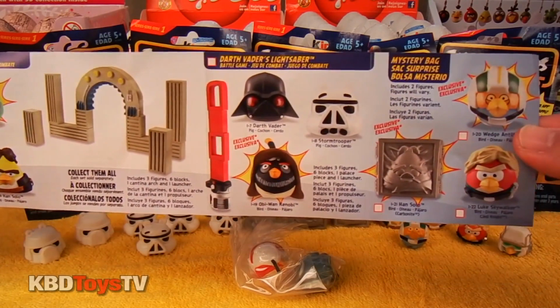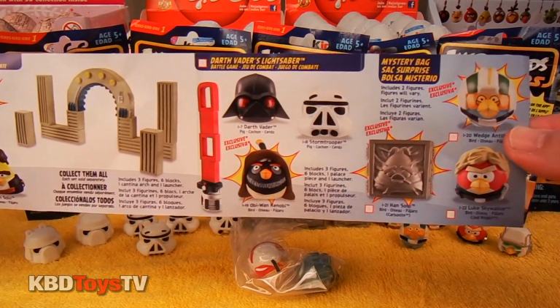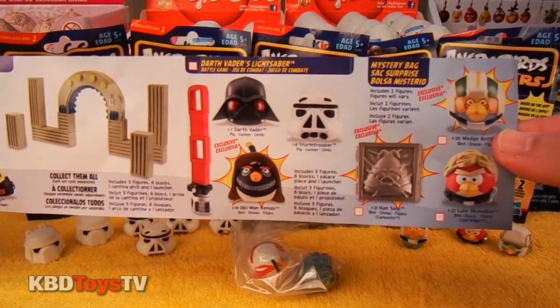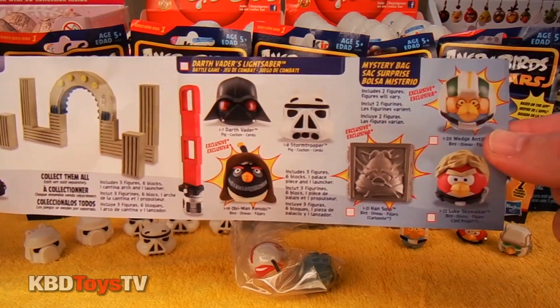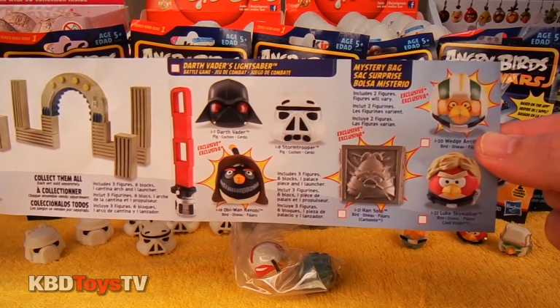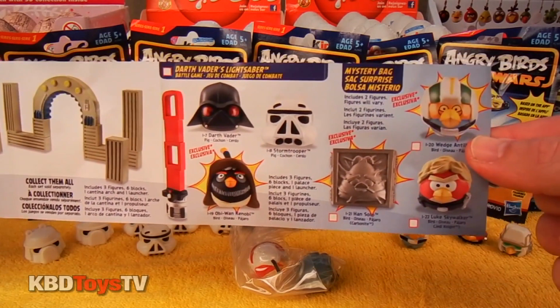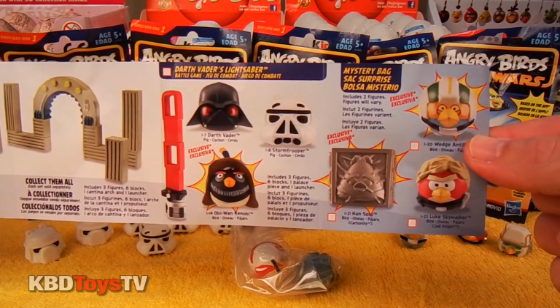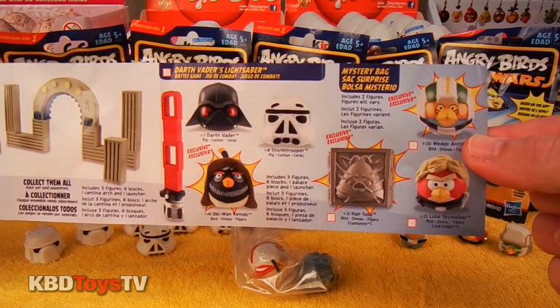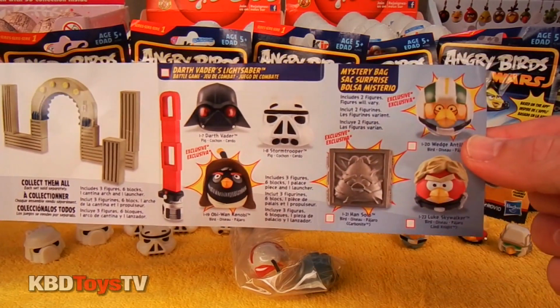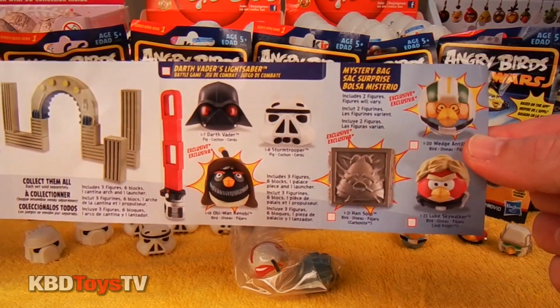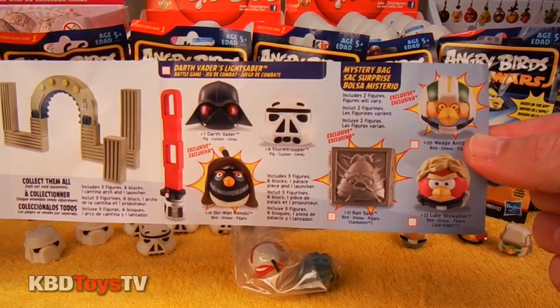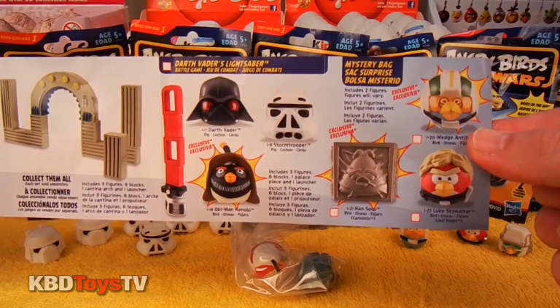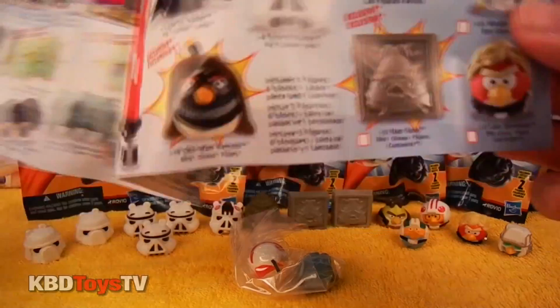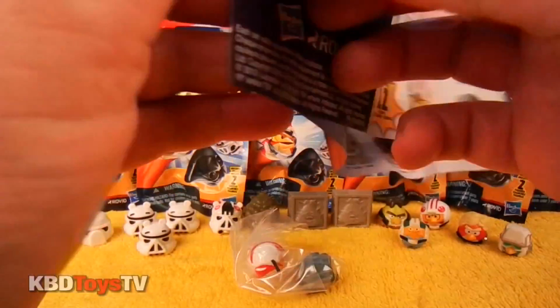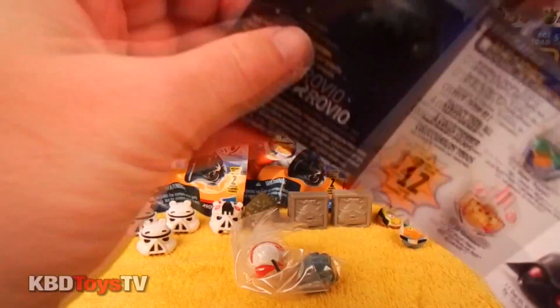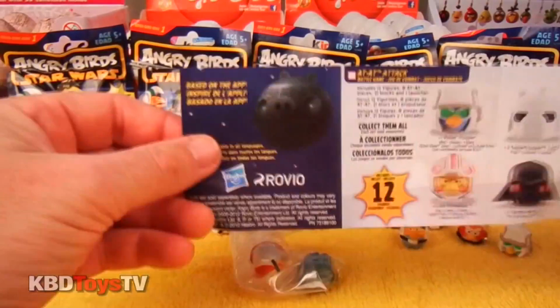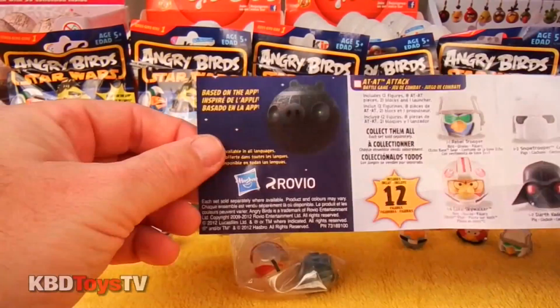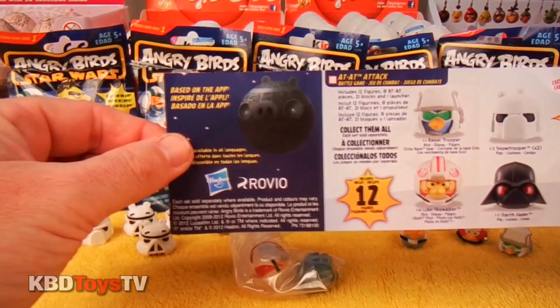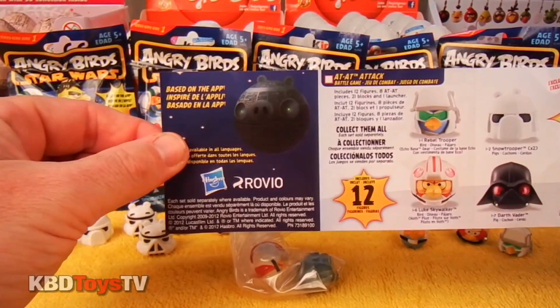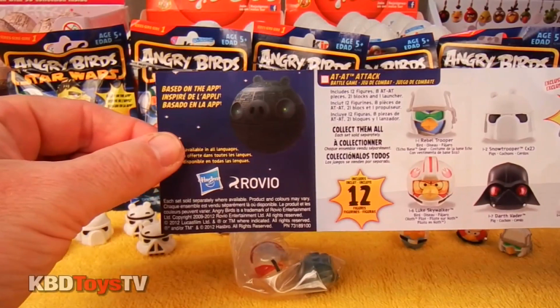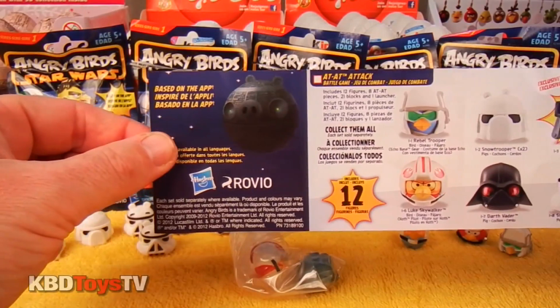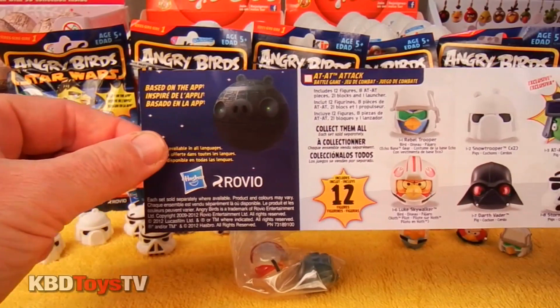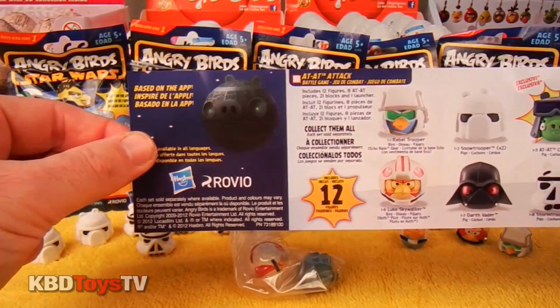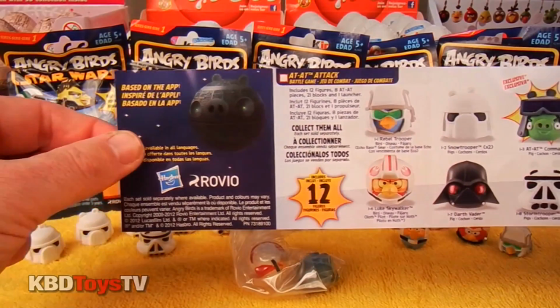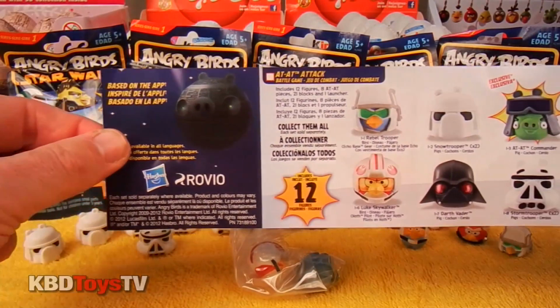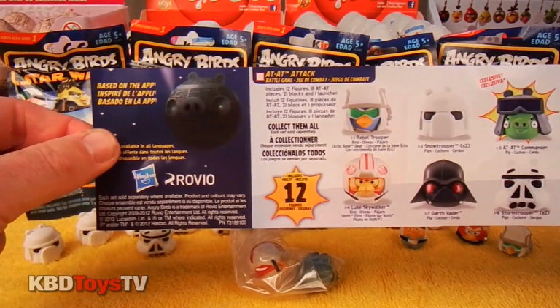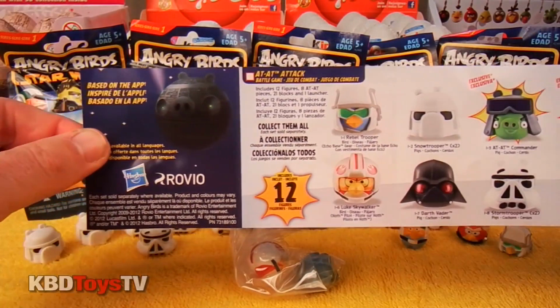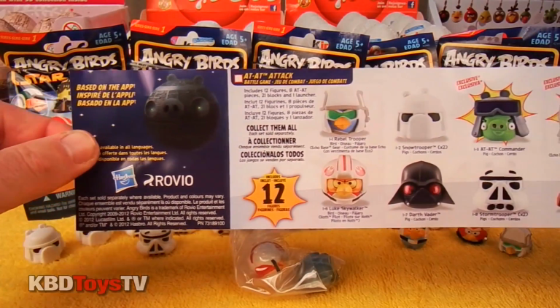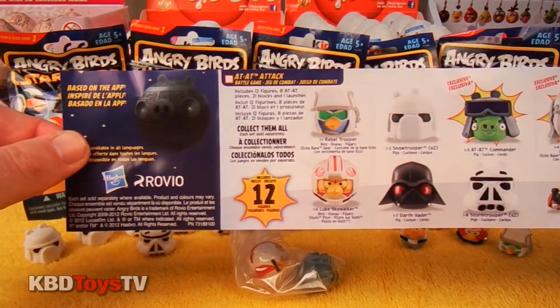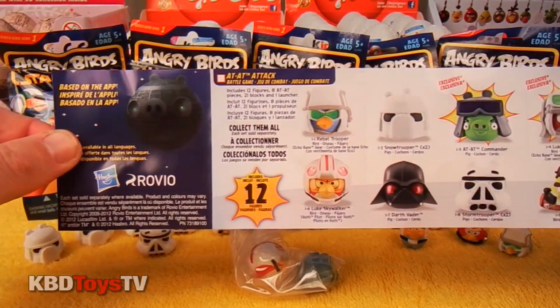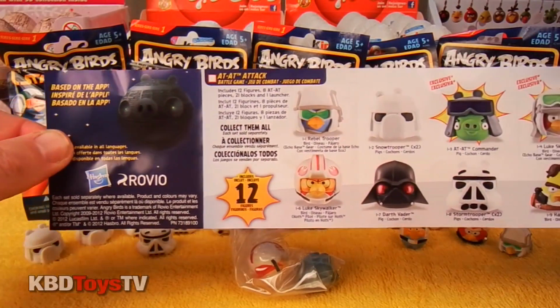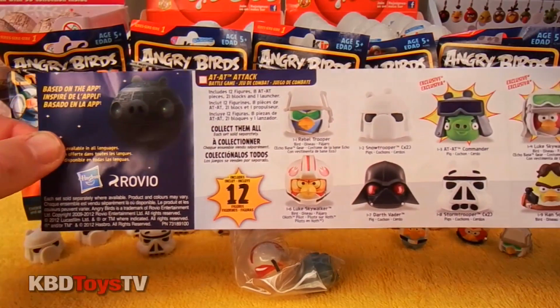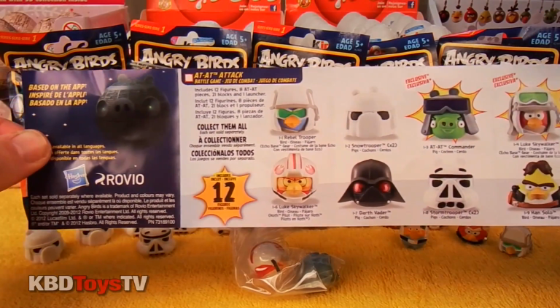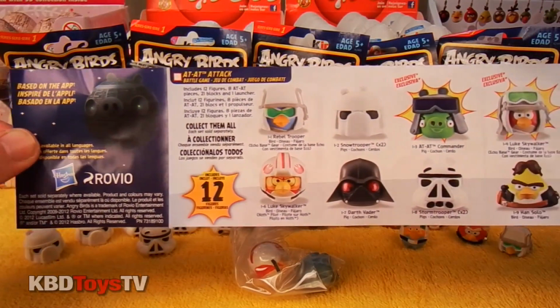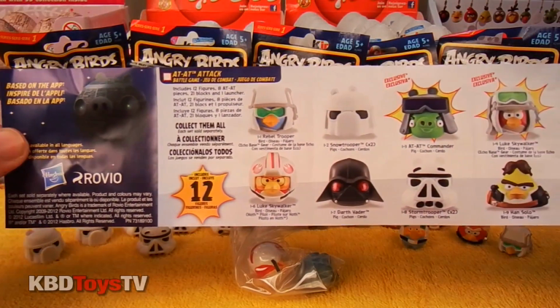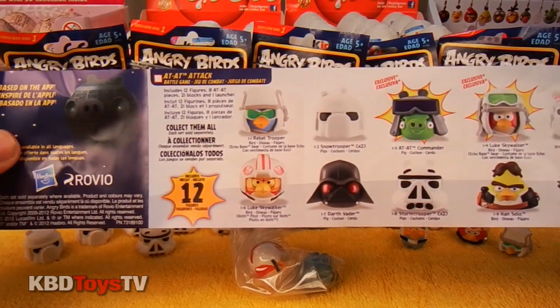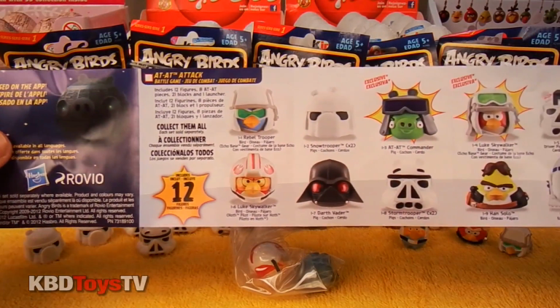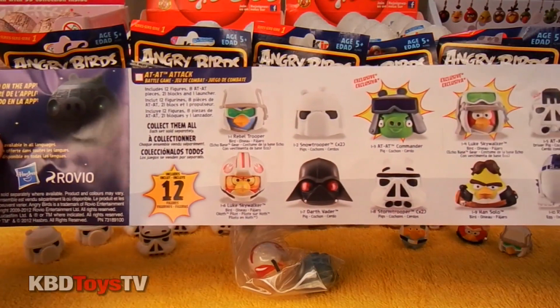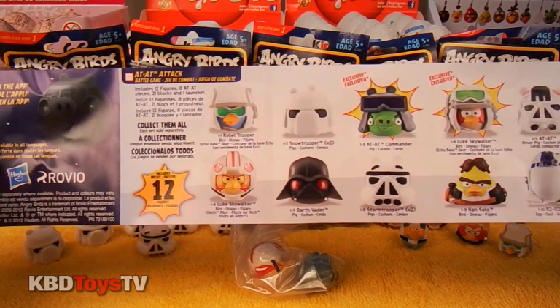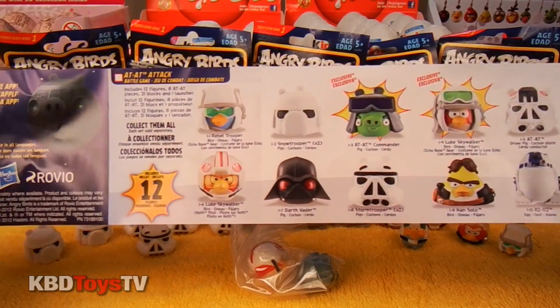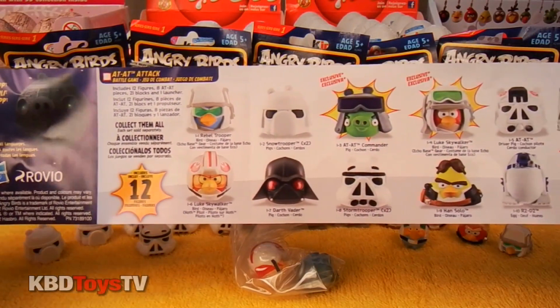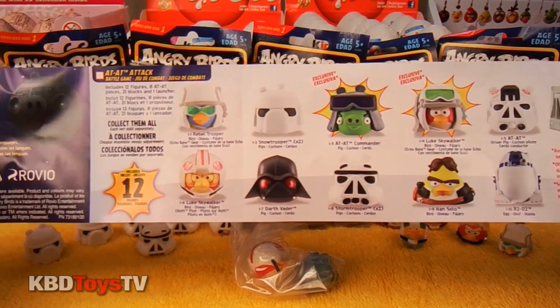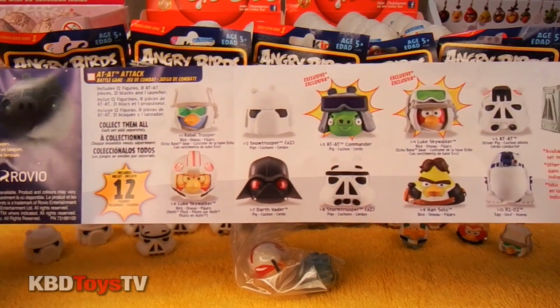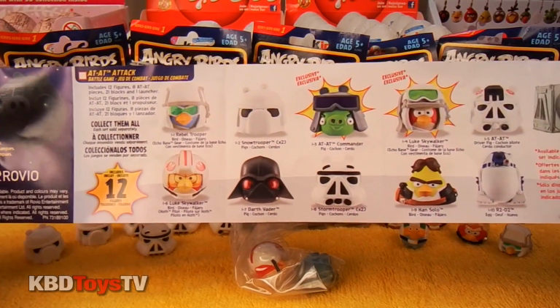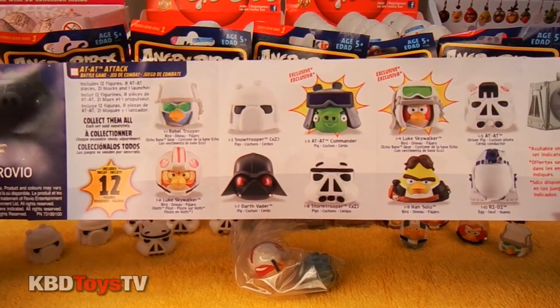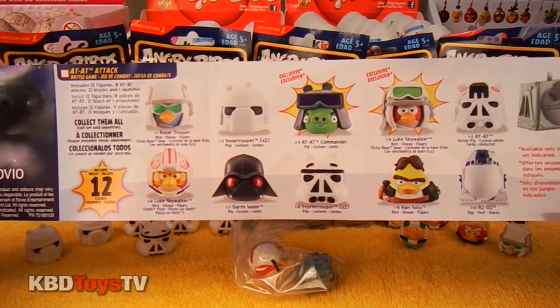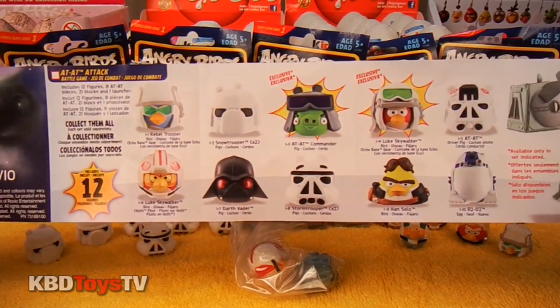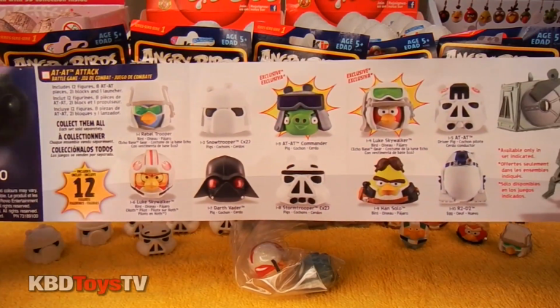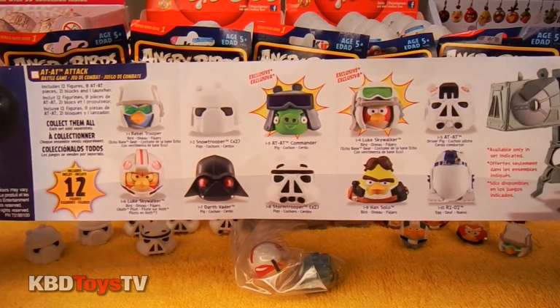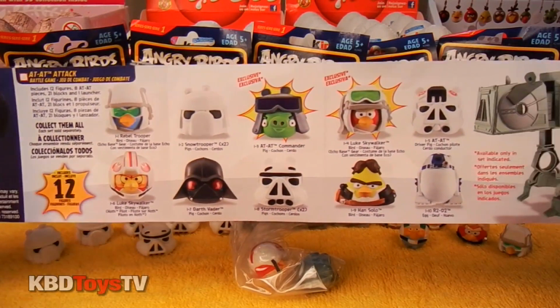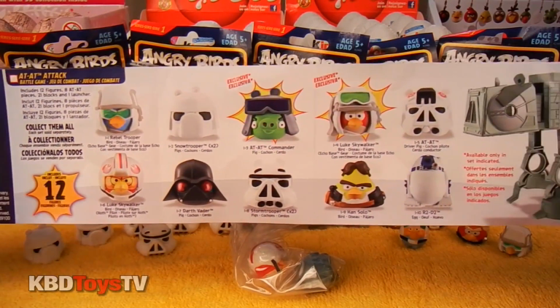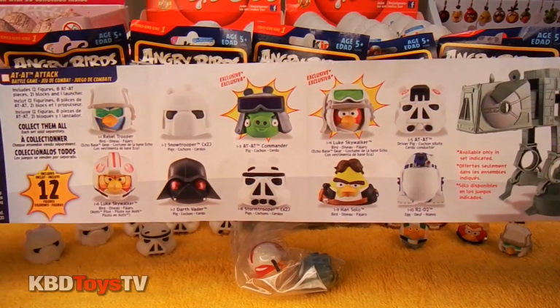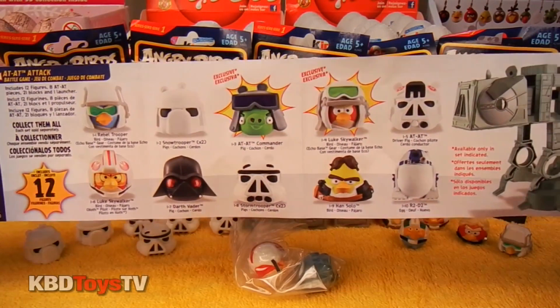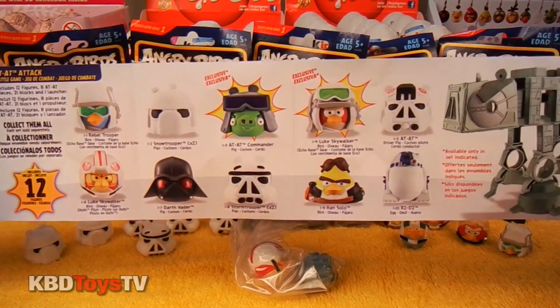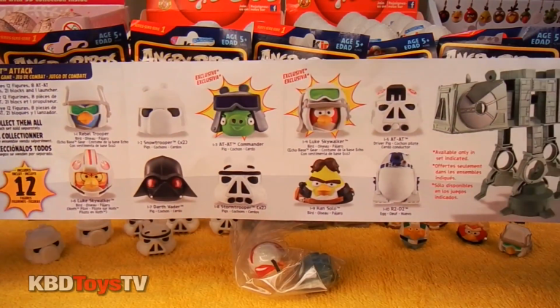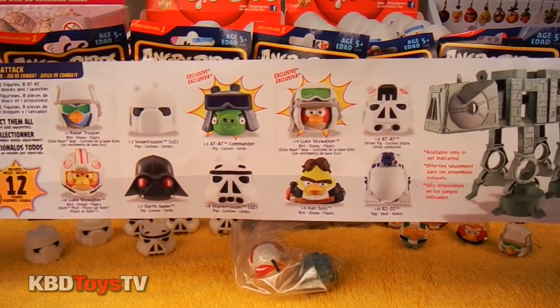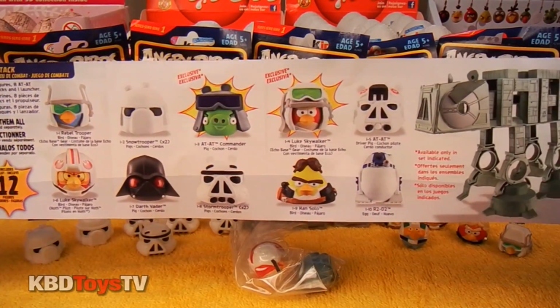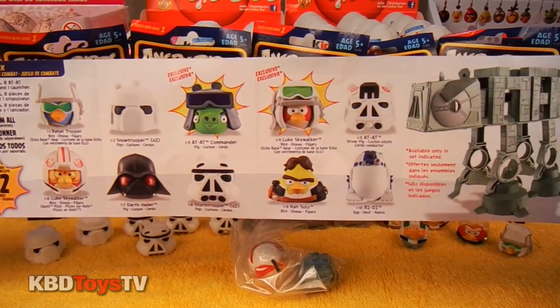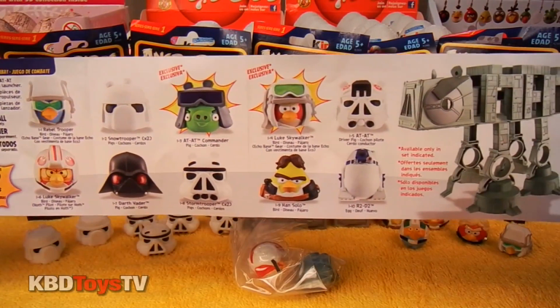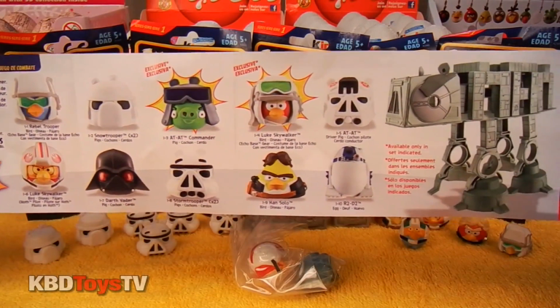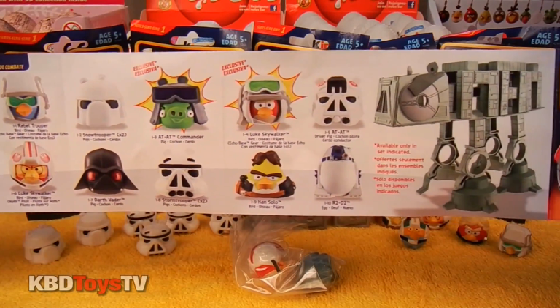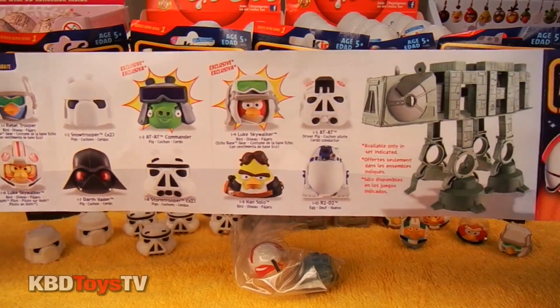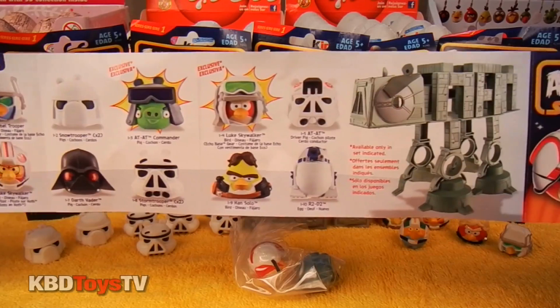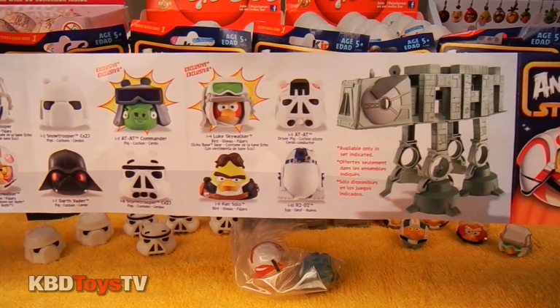Hey kids, how would you like to see me do an unboxing of the AT-AT Attack Battle Game? Look at all these awesome pieces.